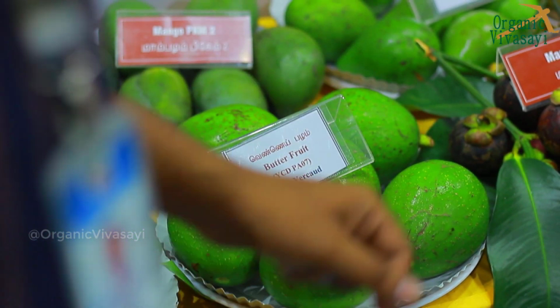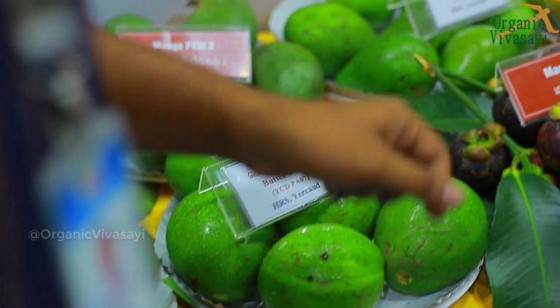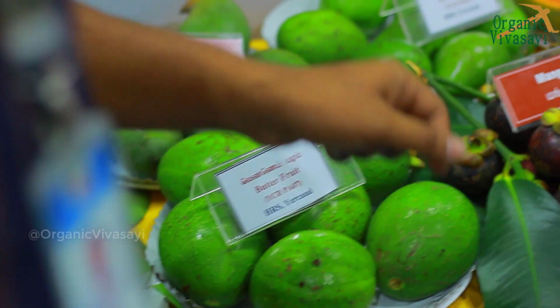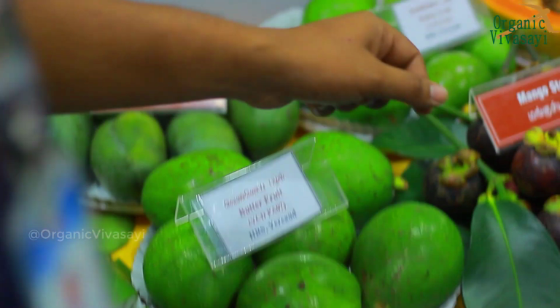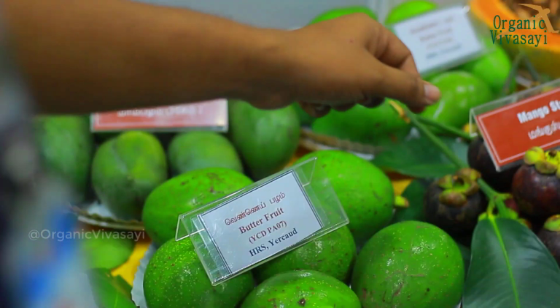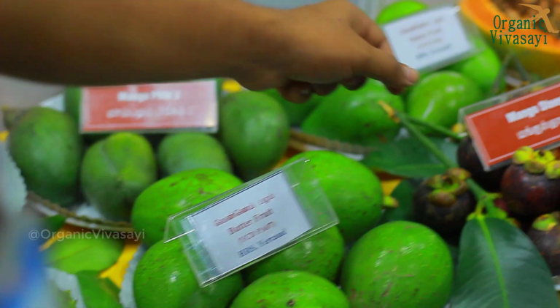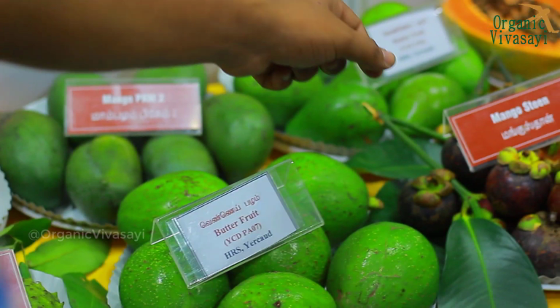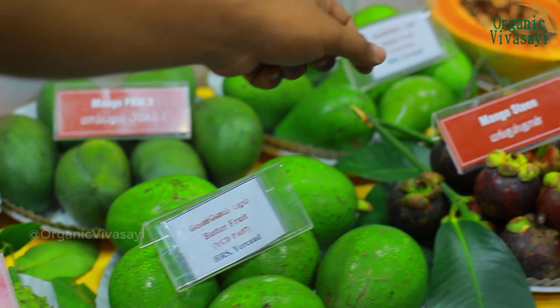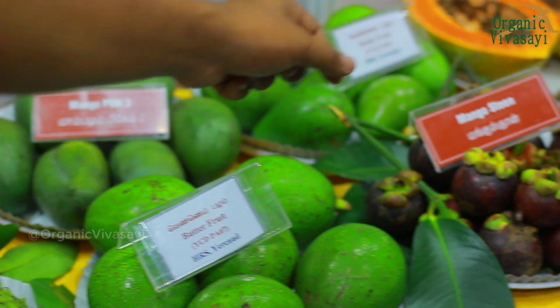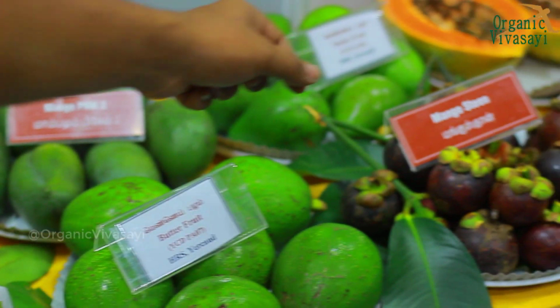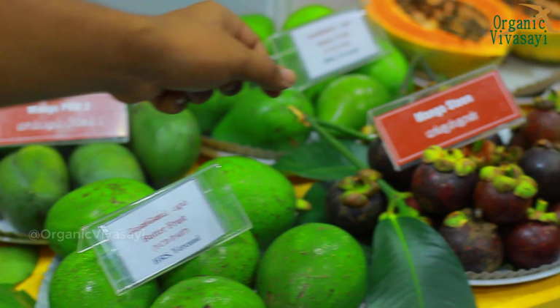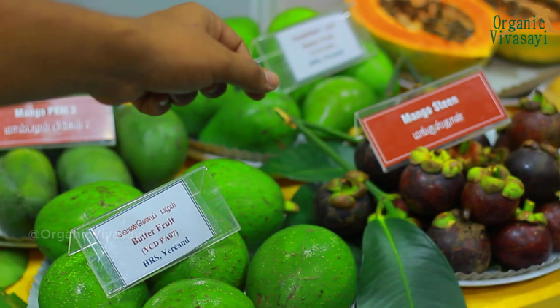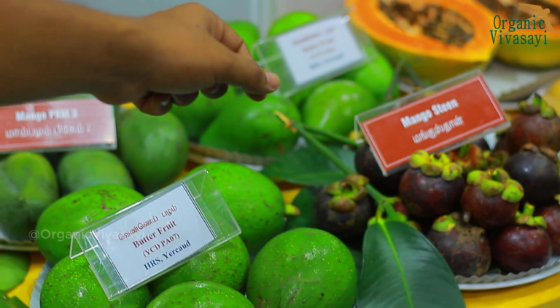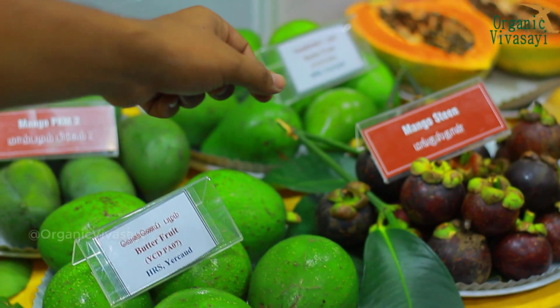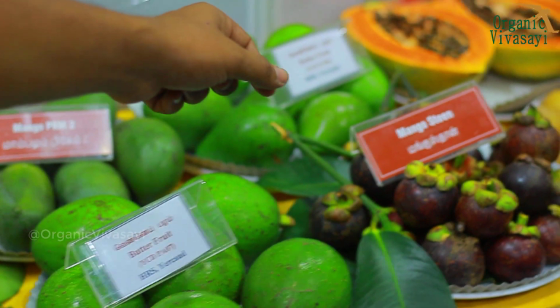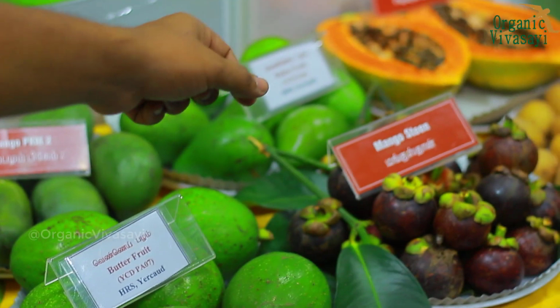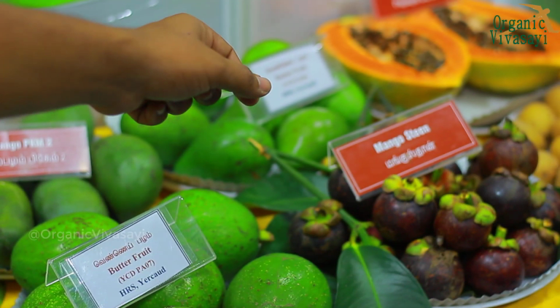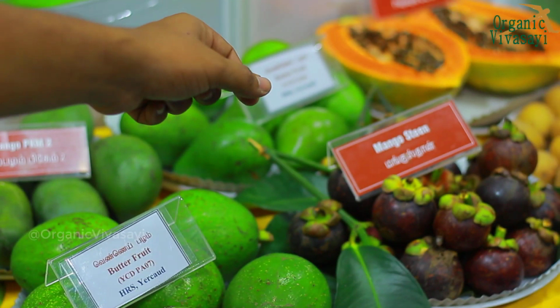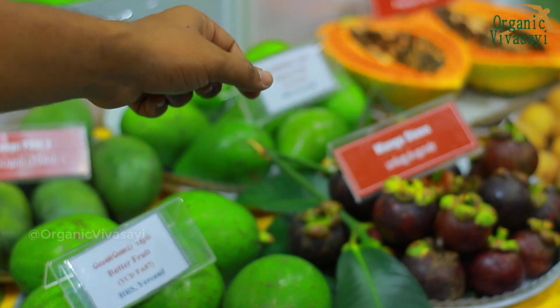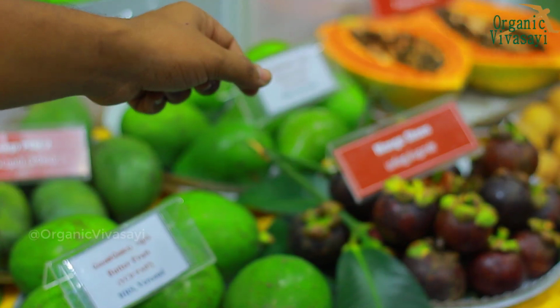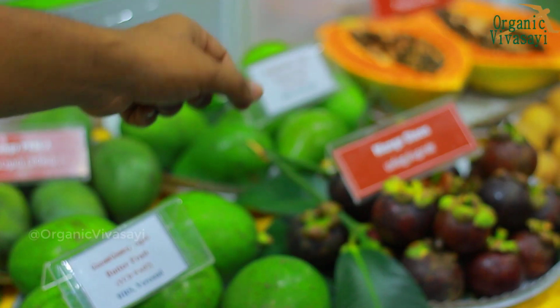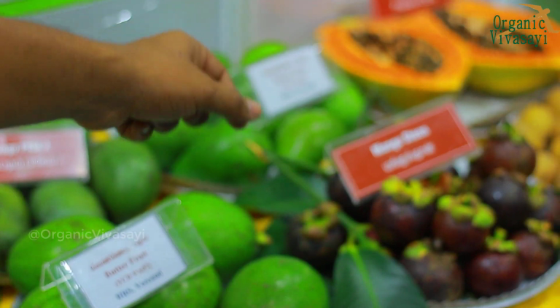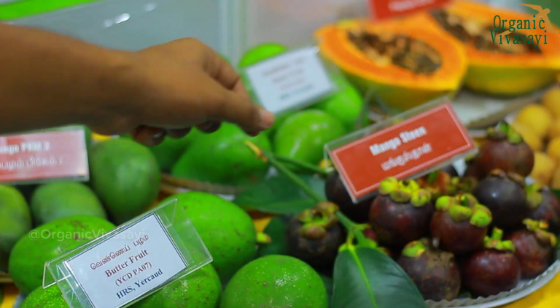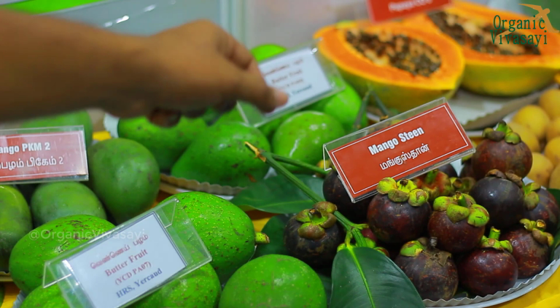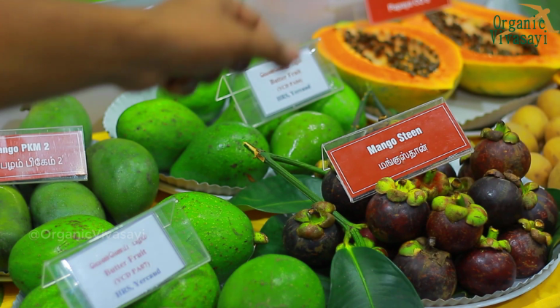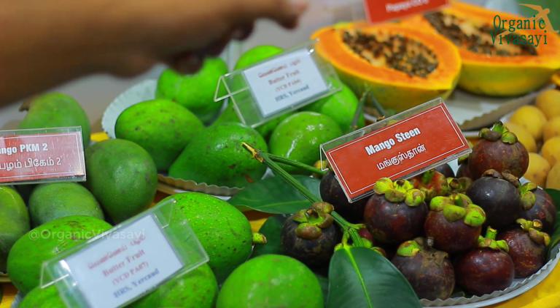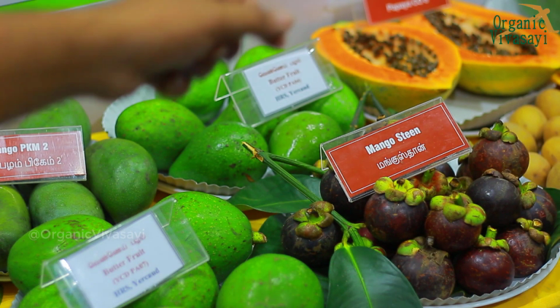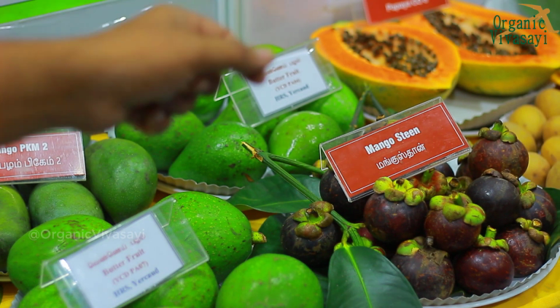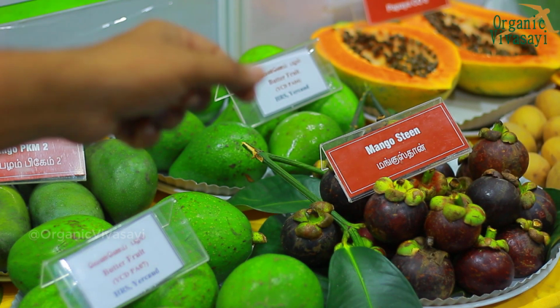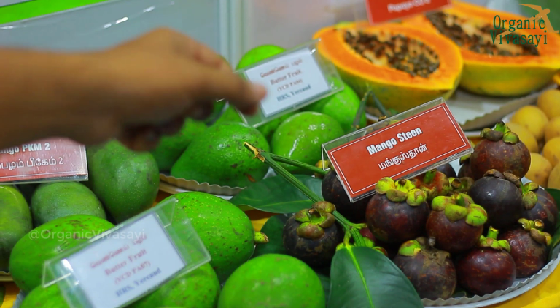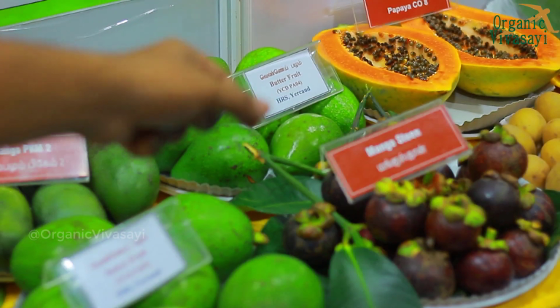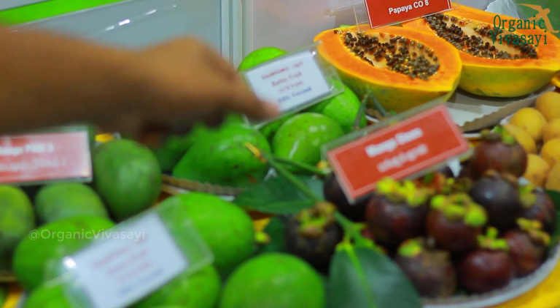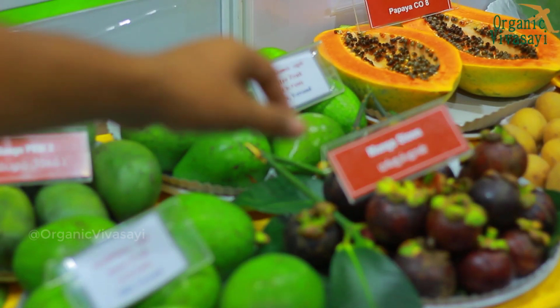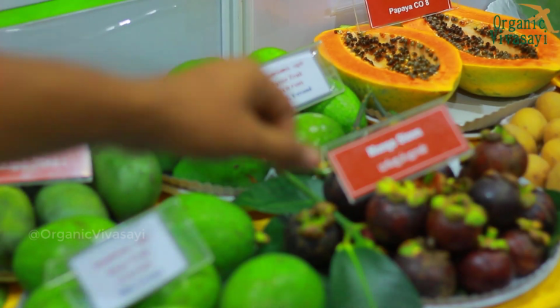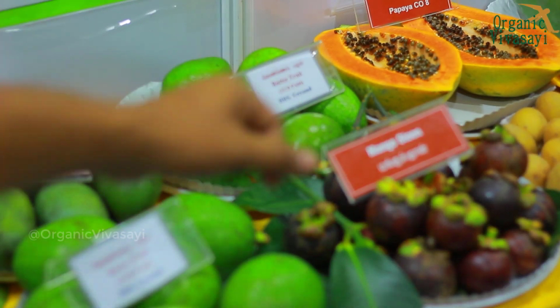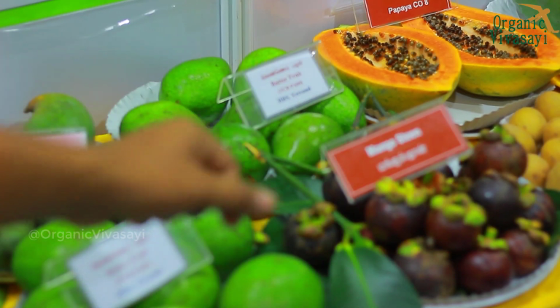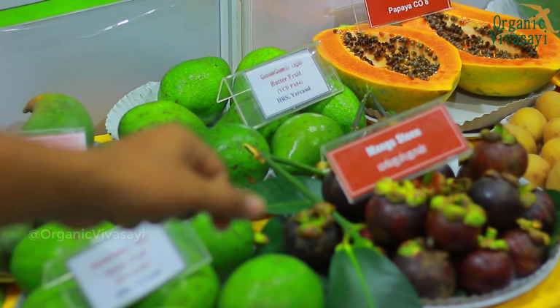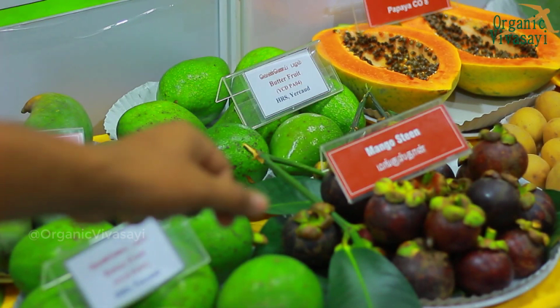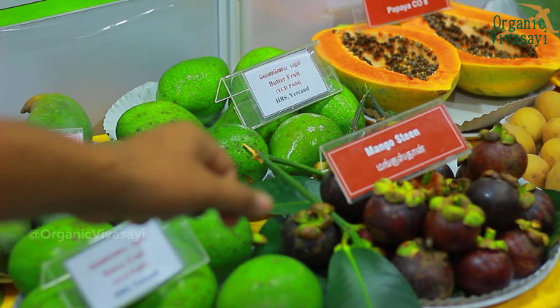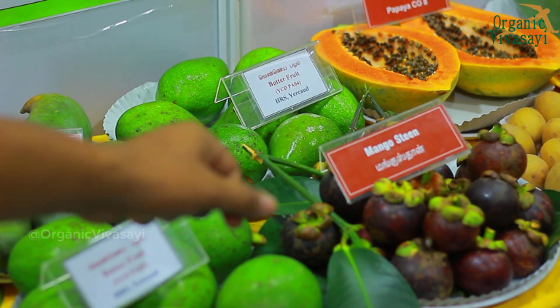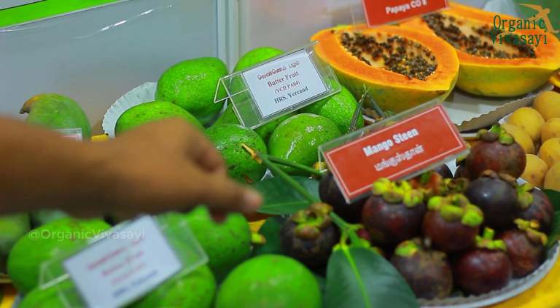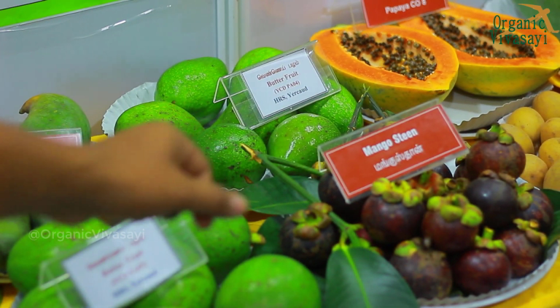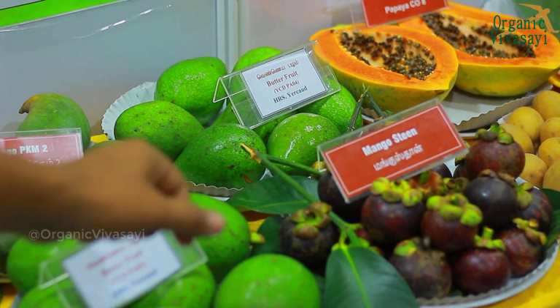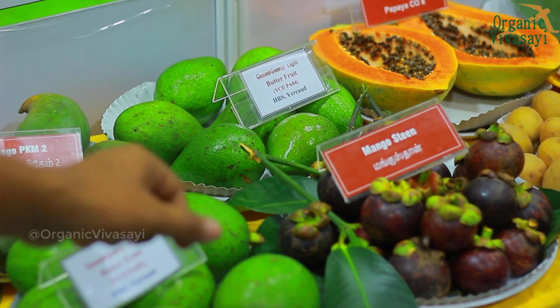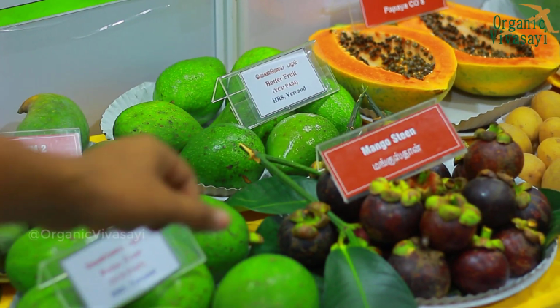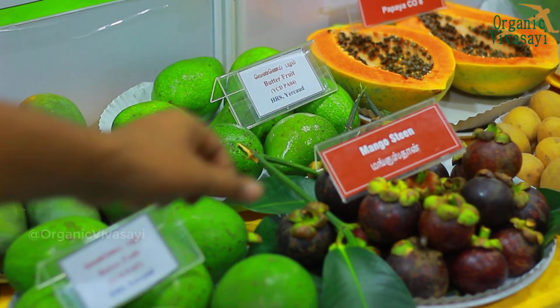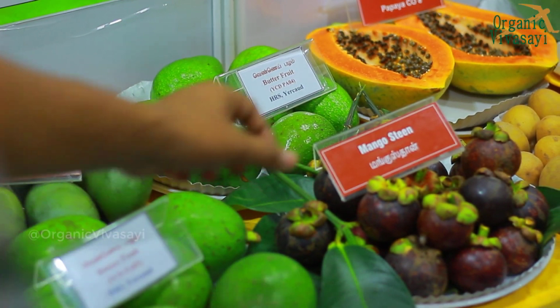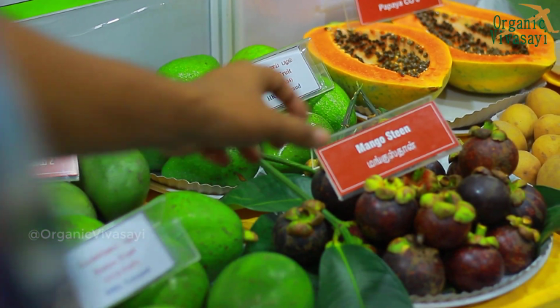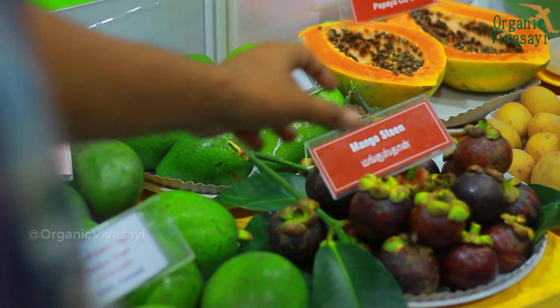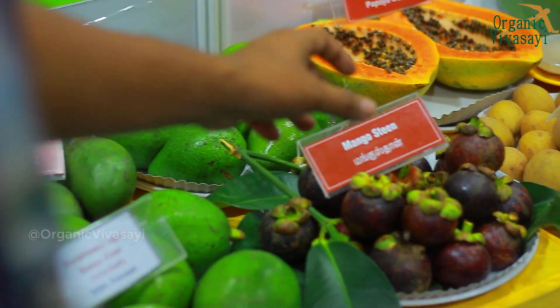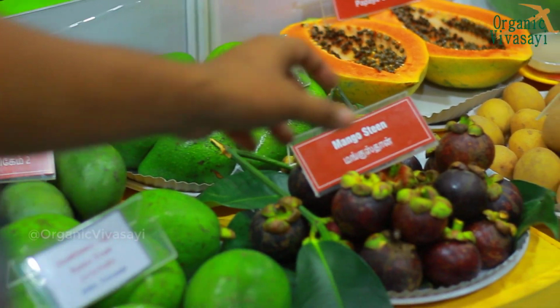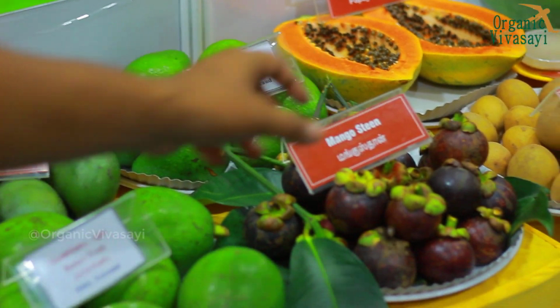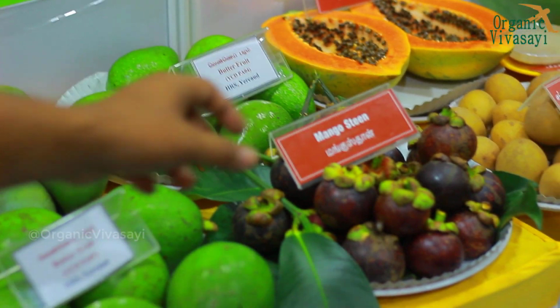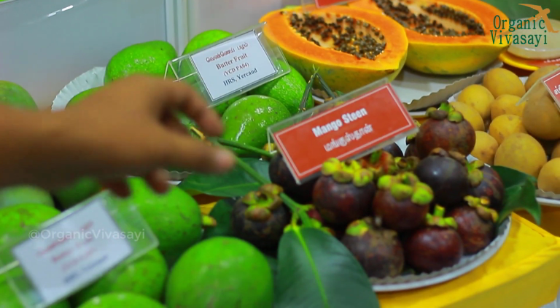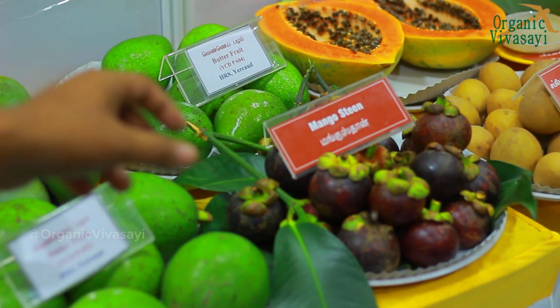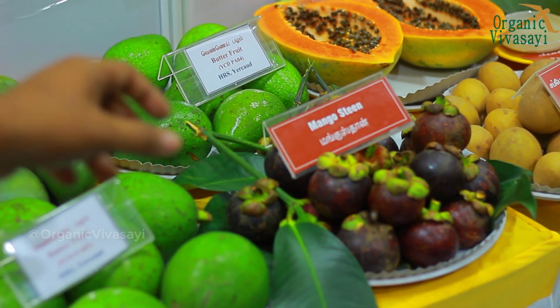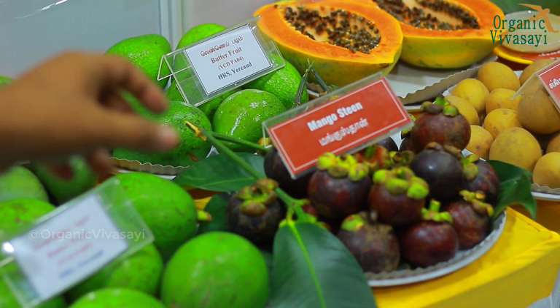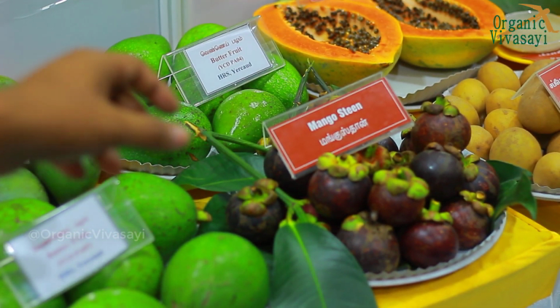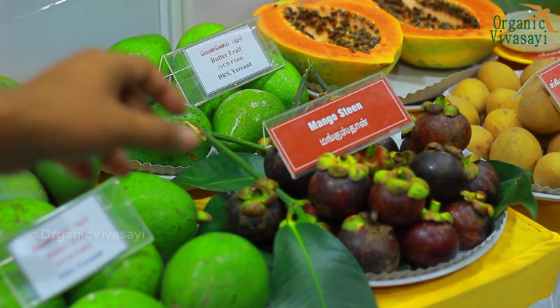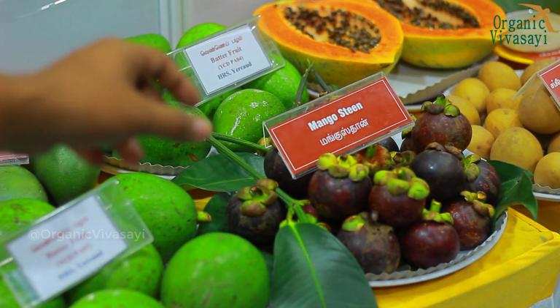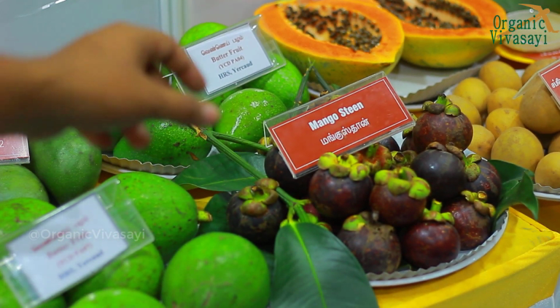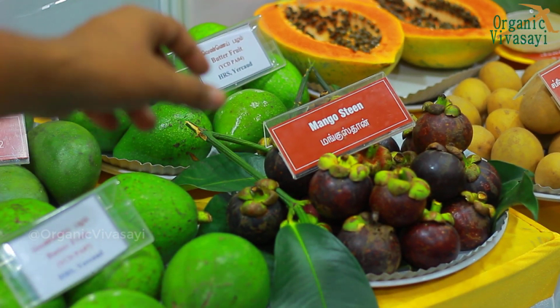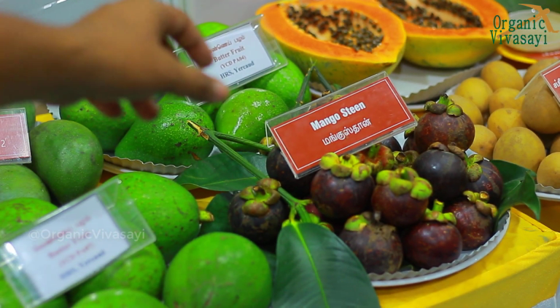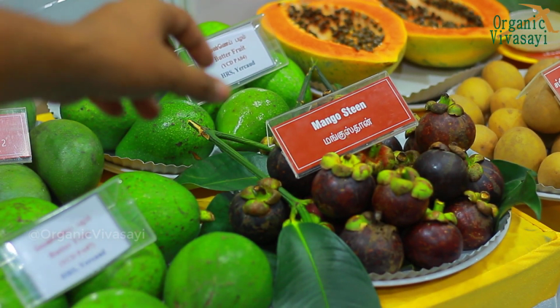You can use Mangosteen, which is the Queen of Fruits. You can use the Malay Princess variety.